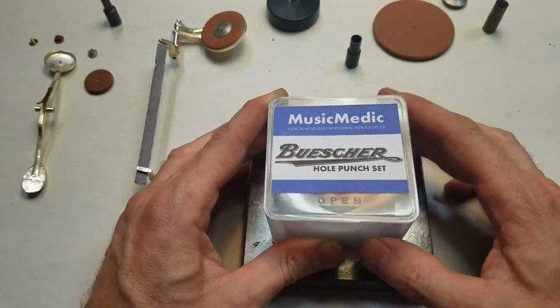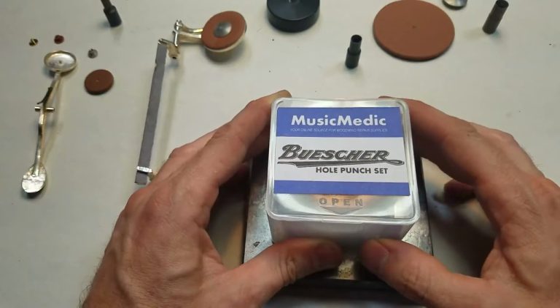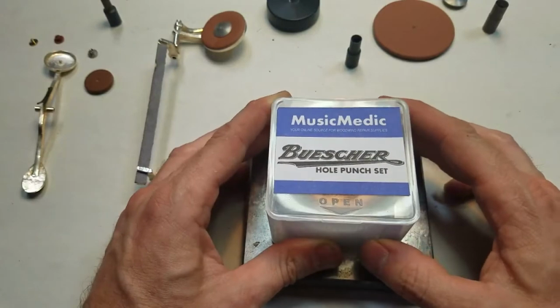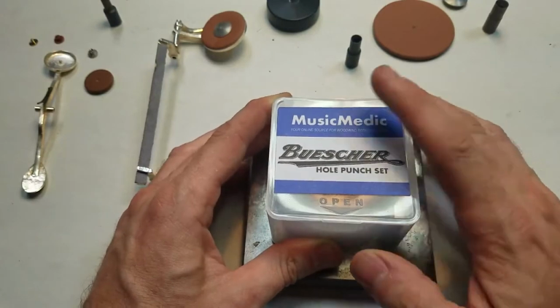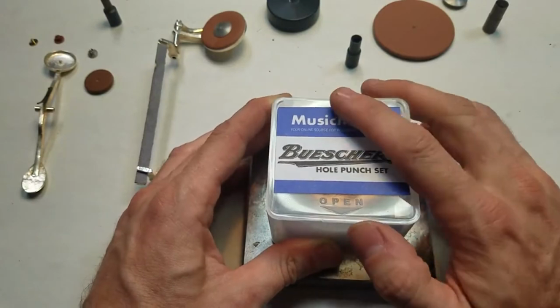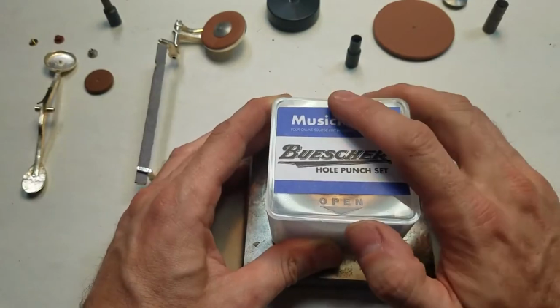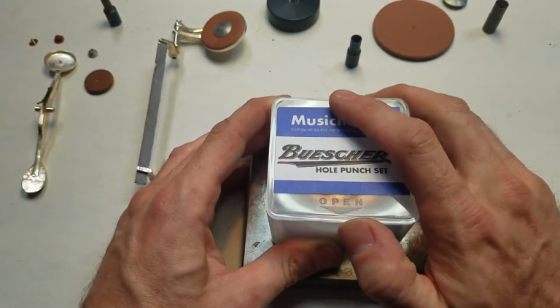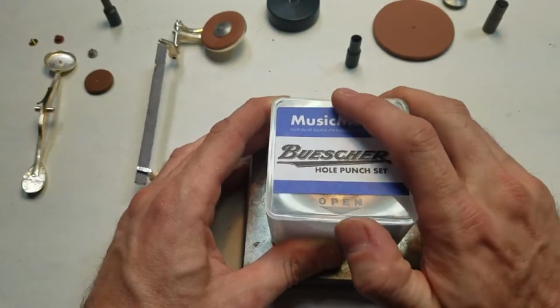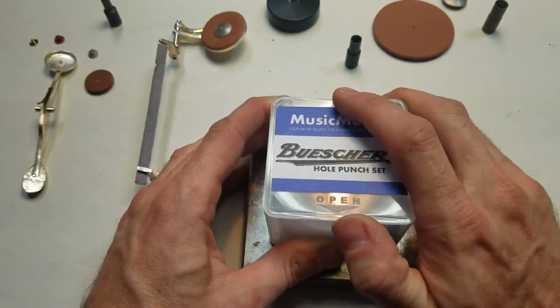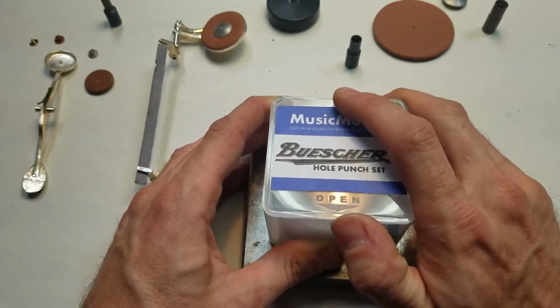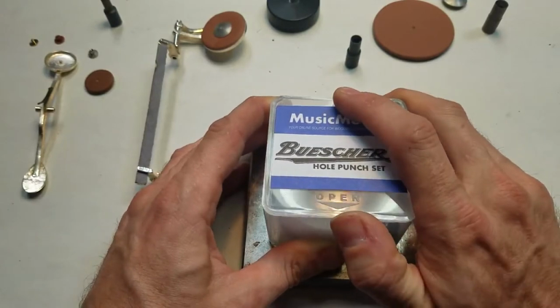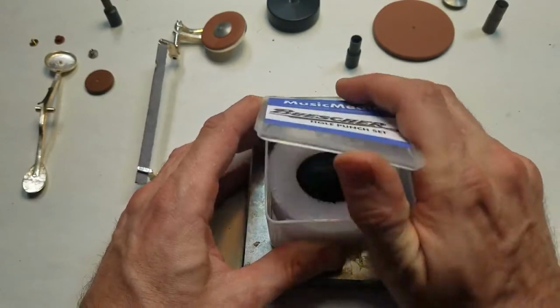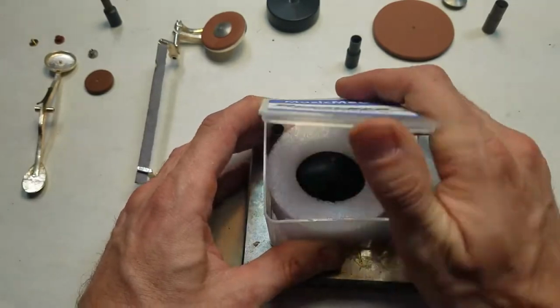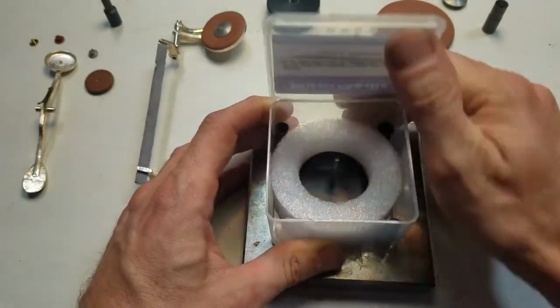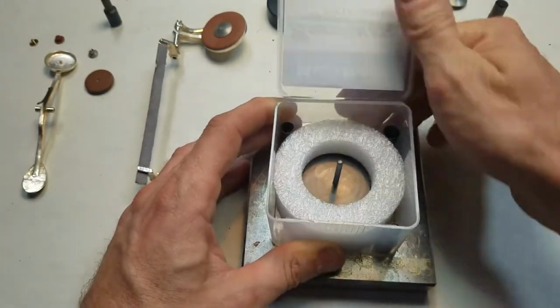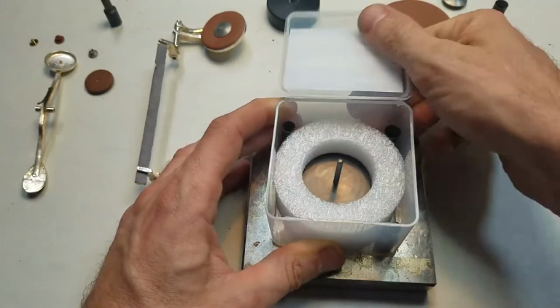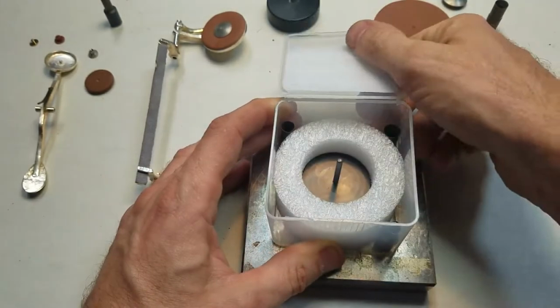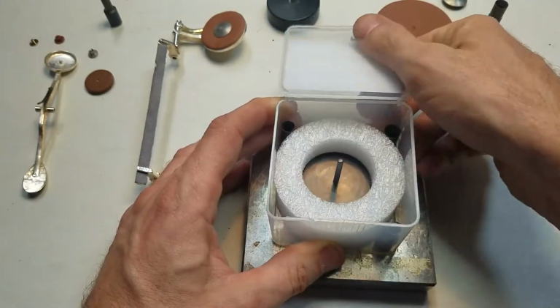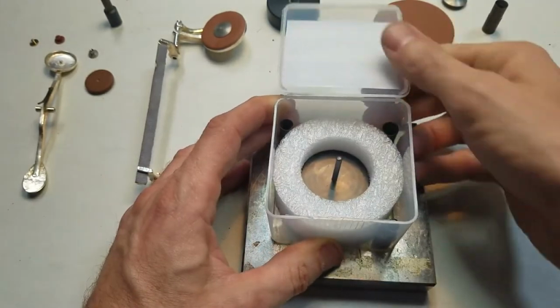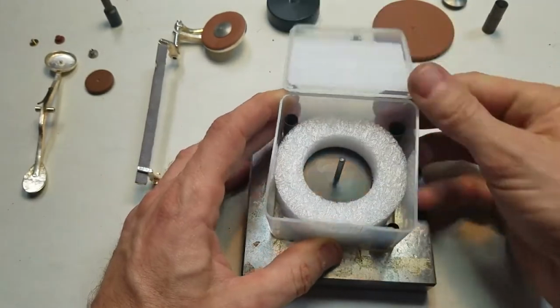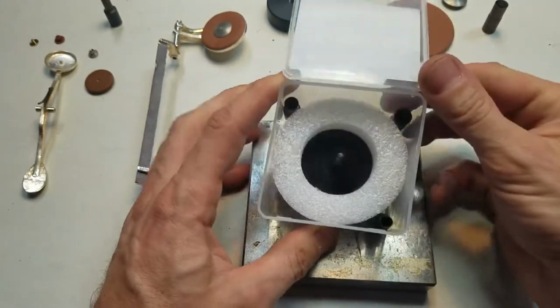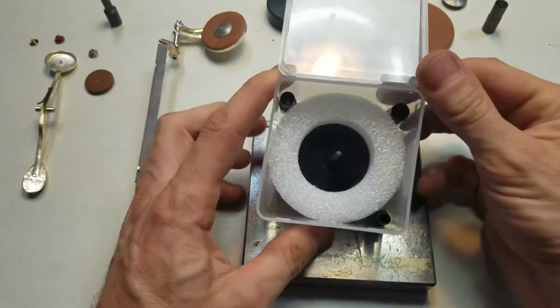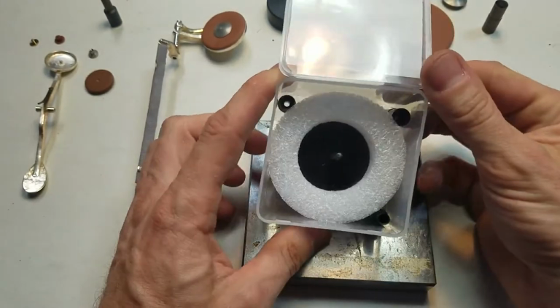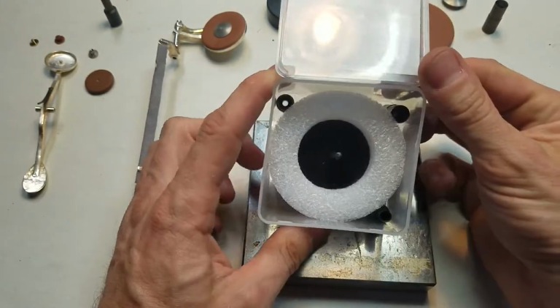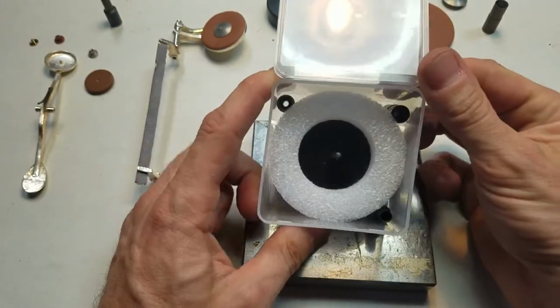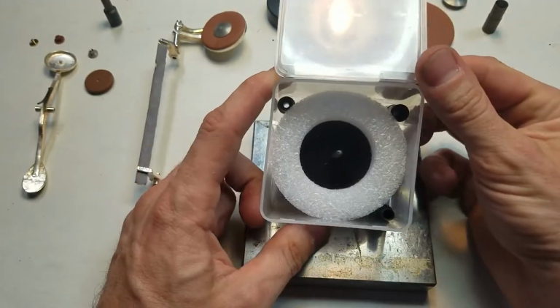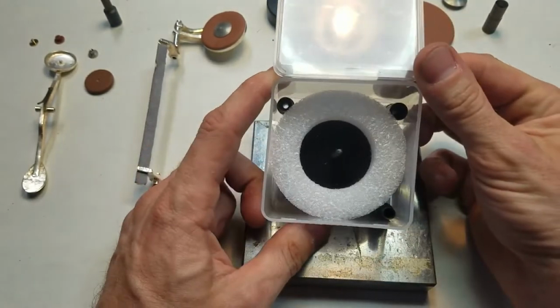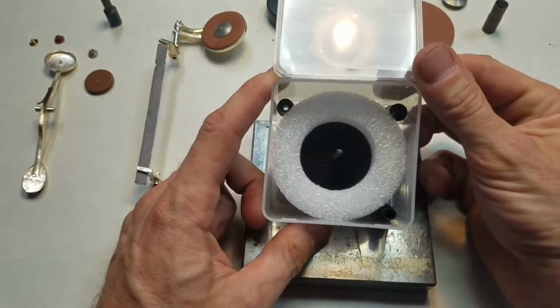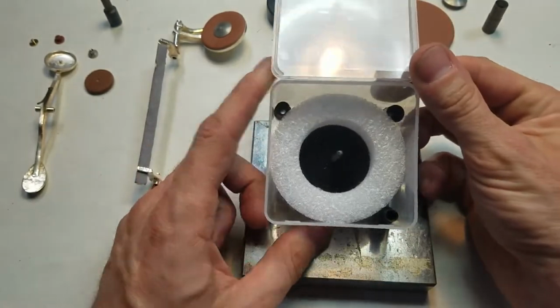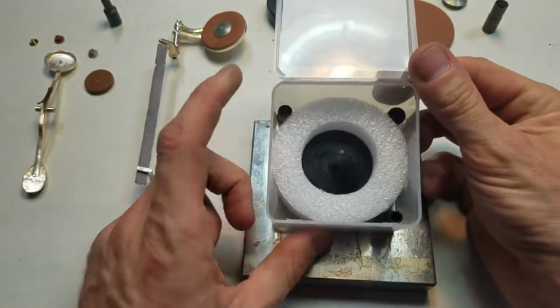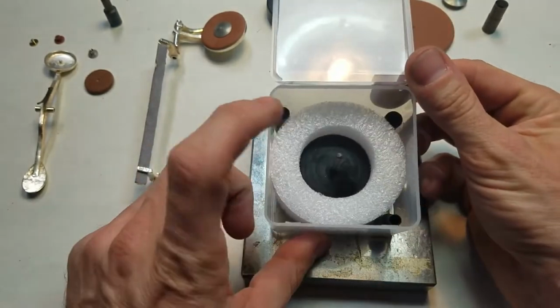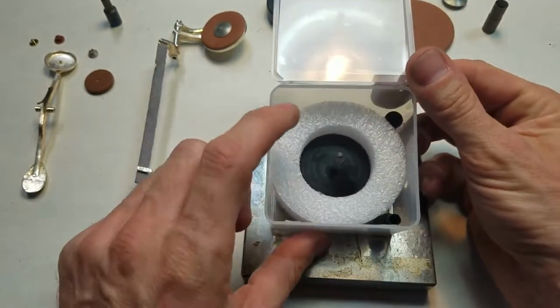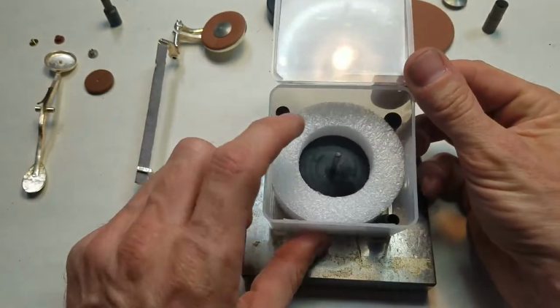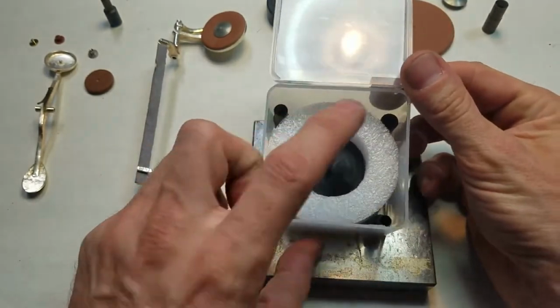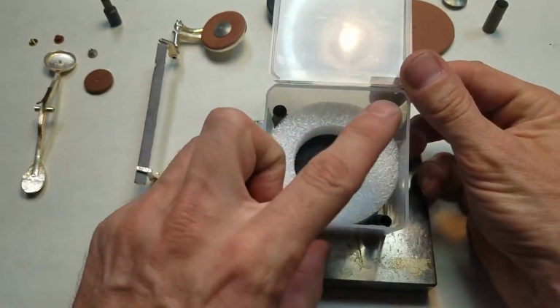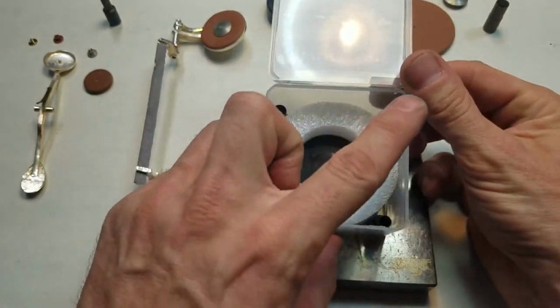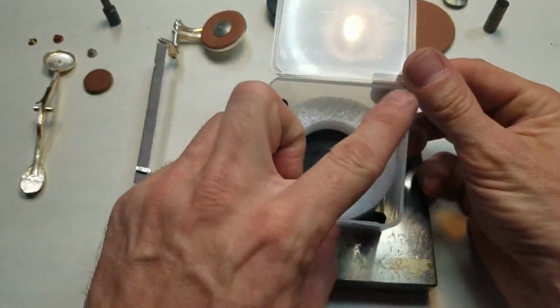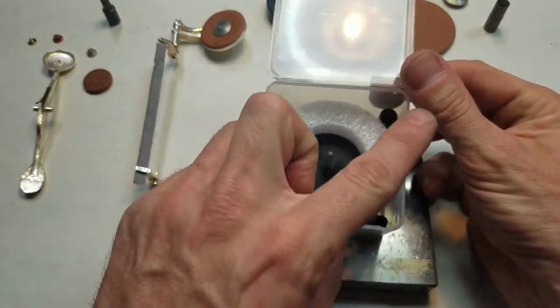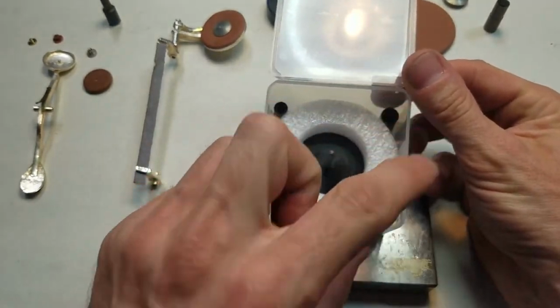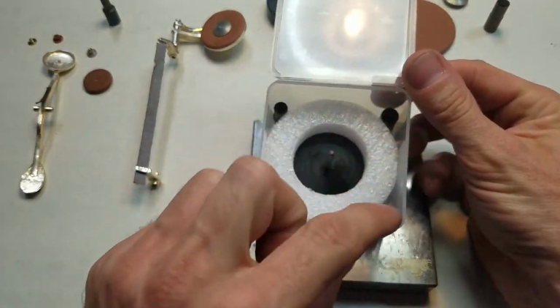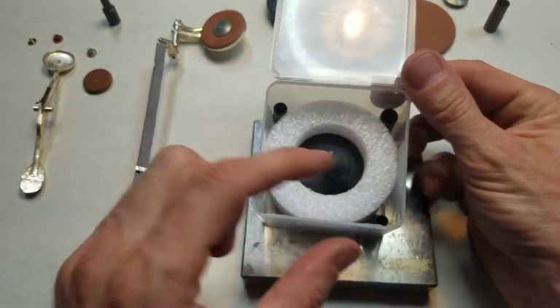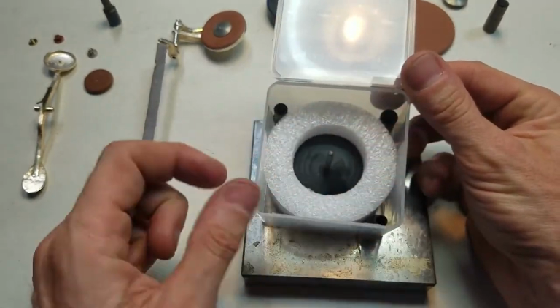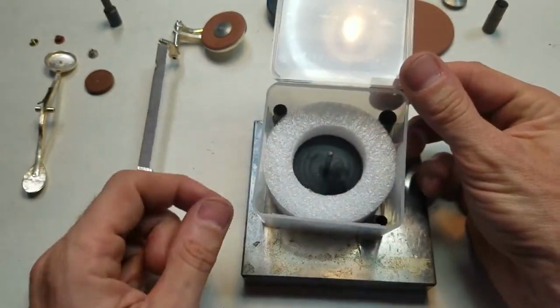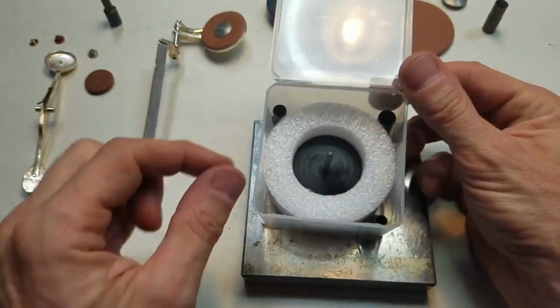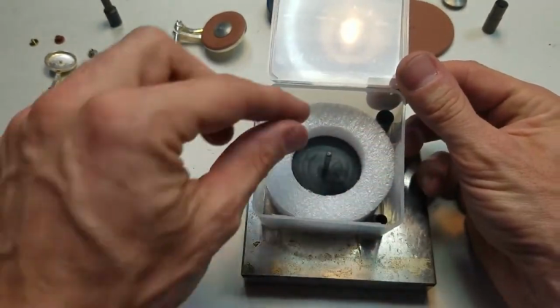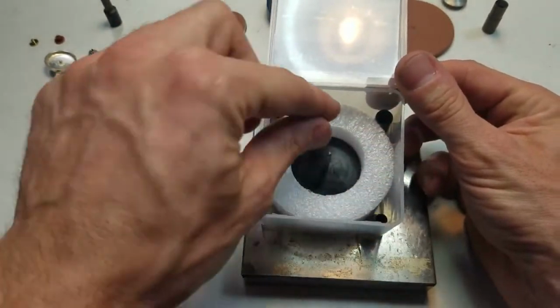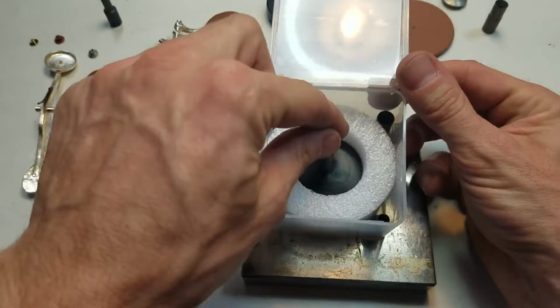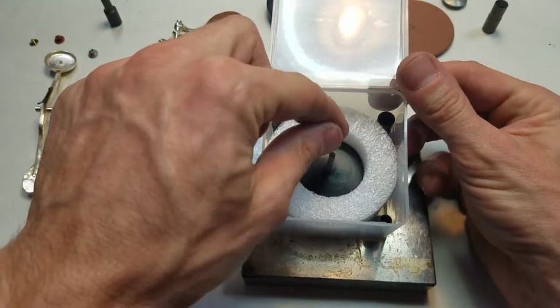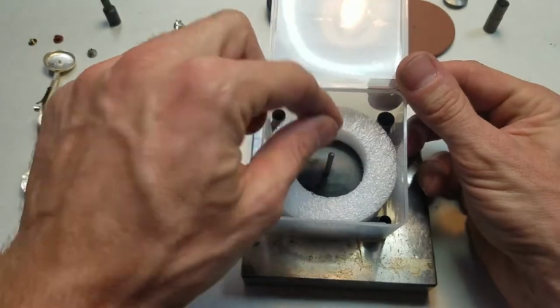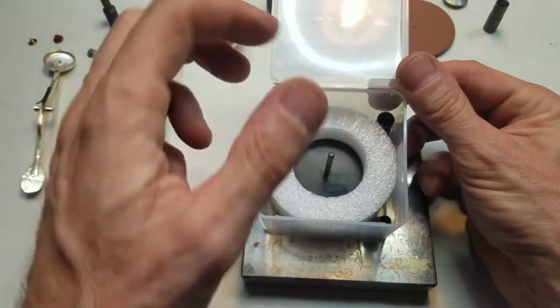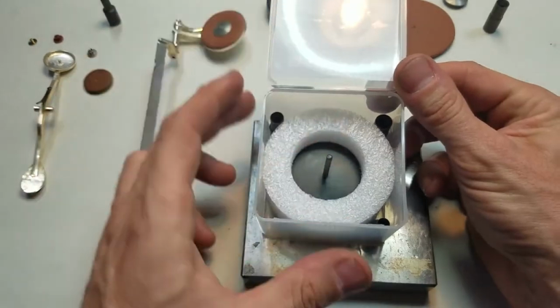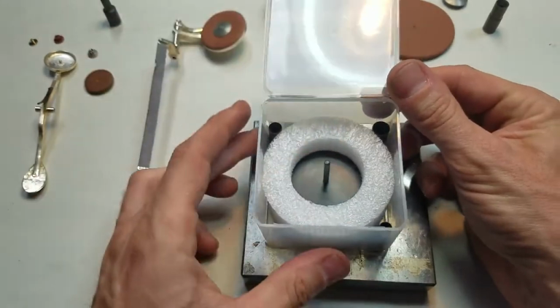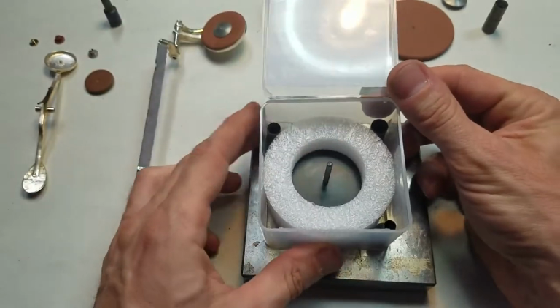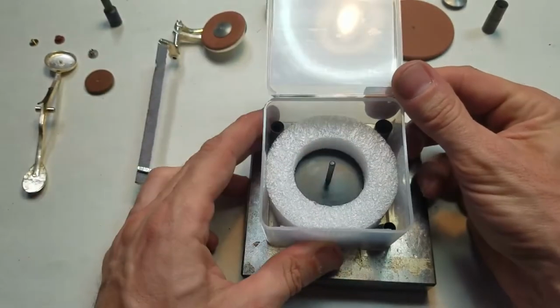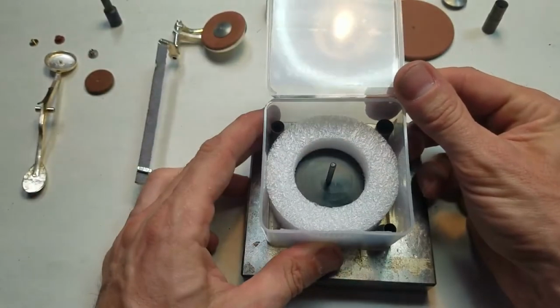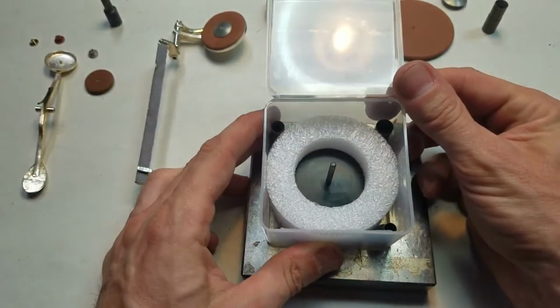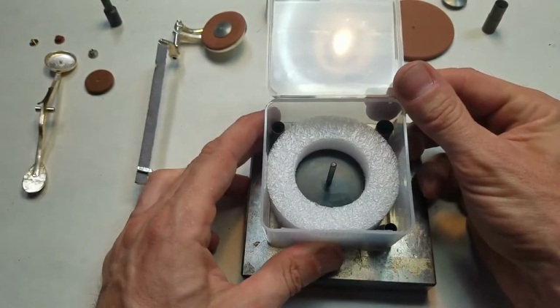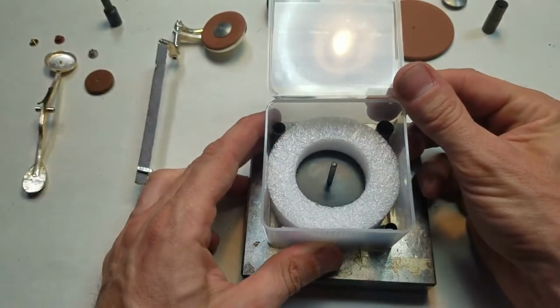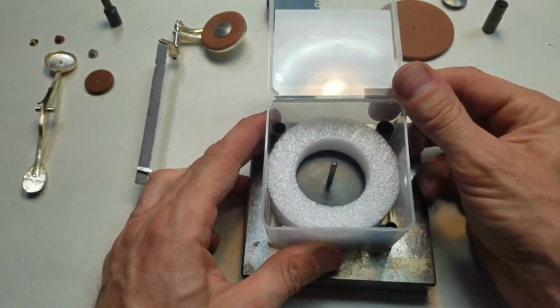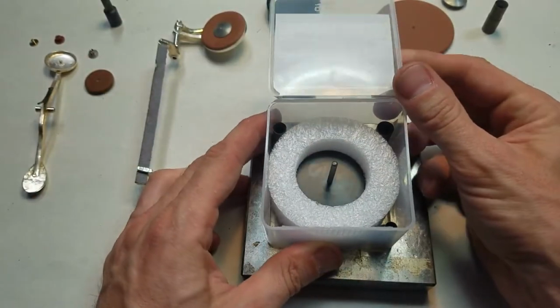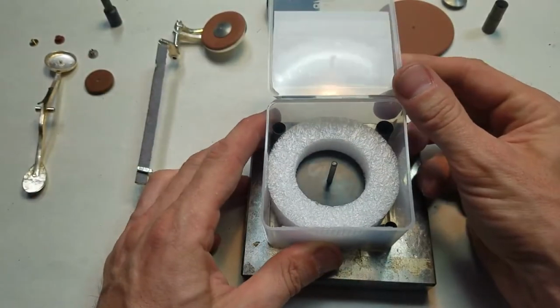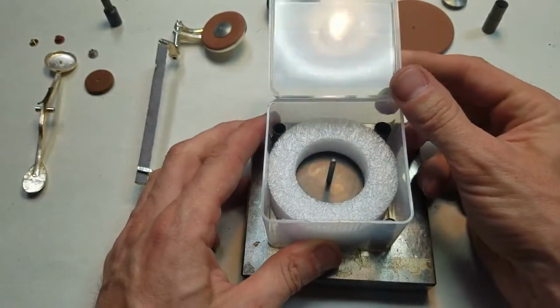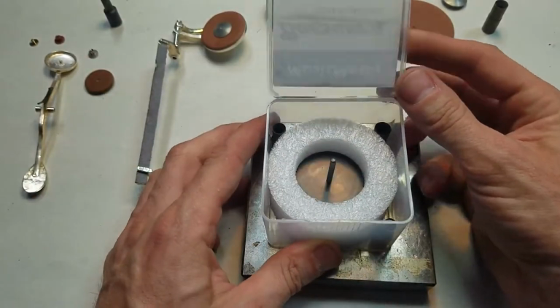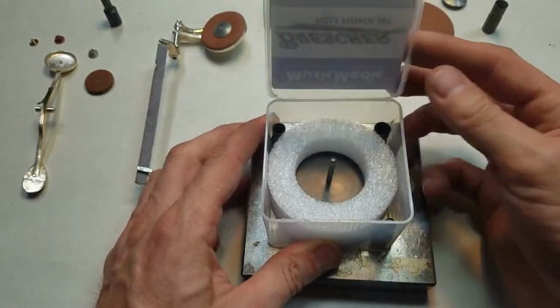This set includes three different sizes of cutters and a base for holding the pads.